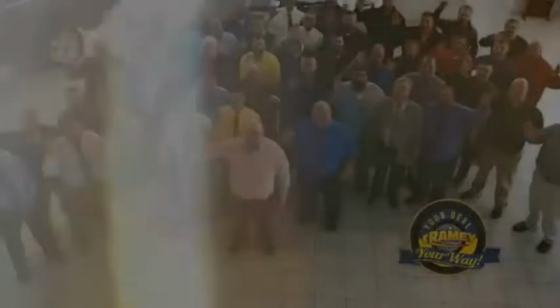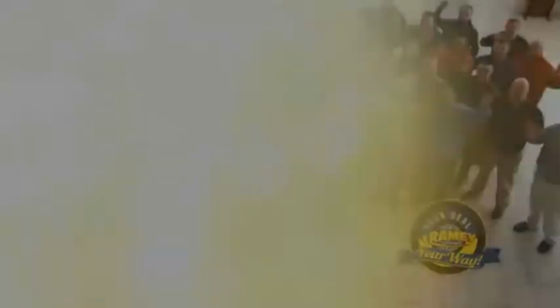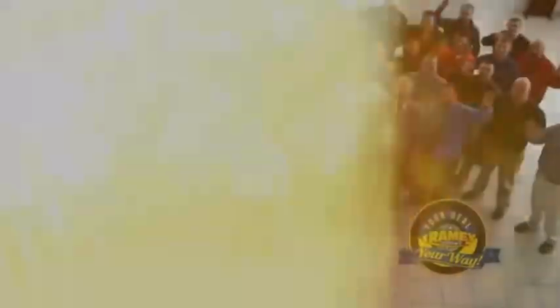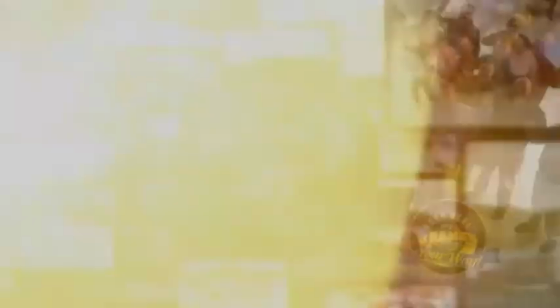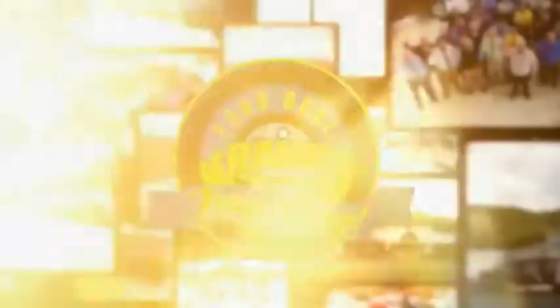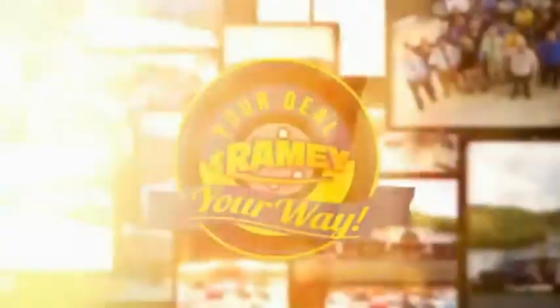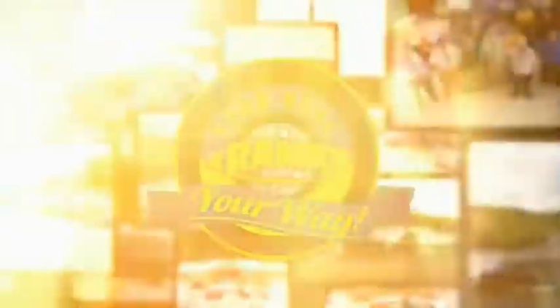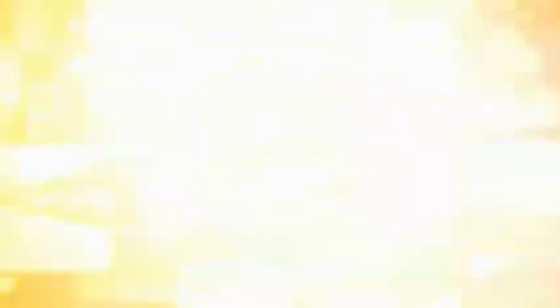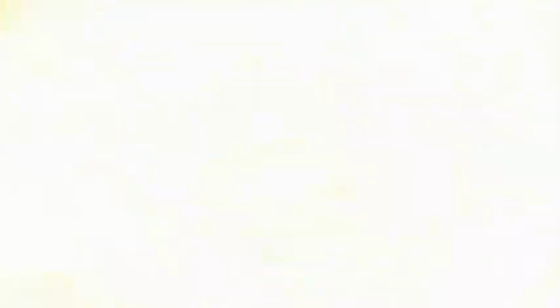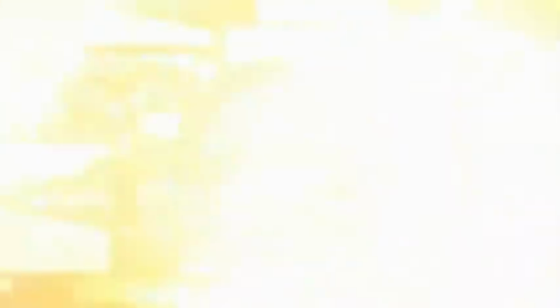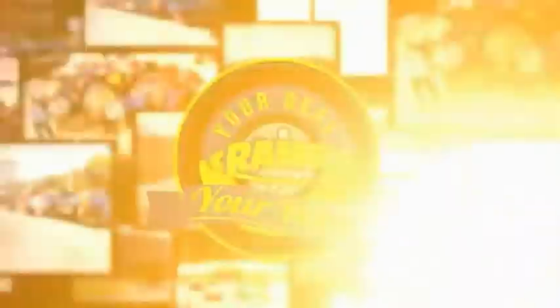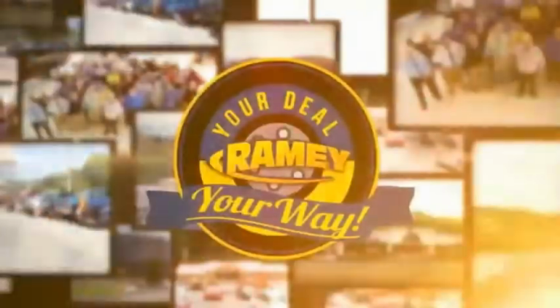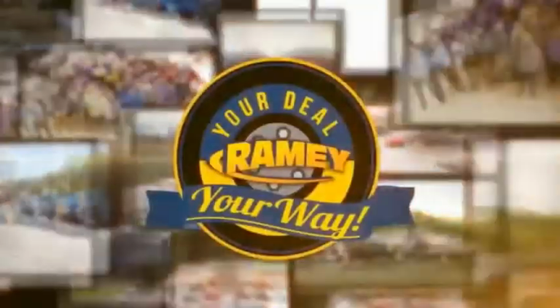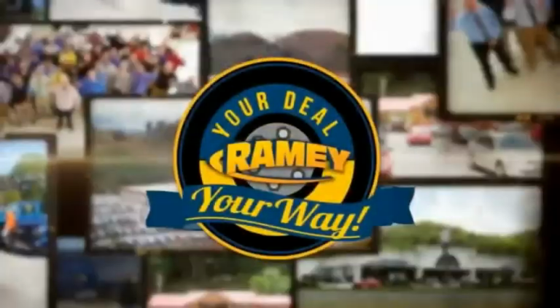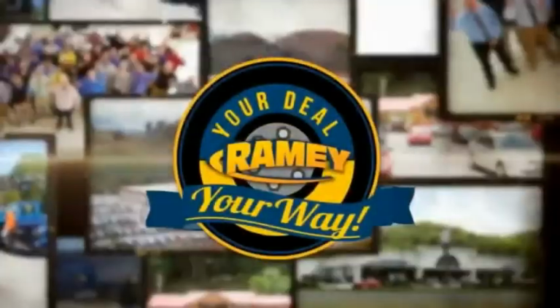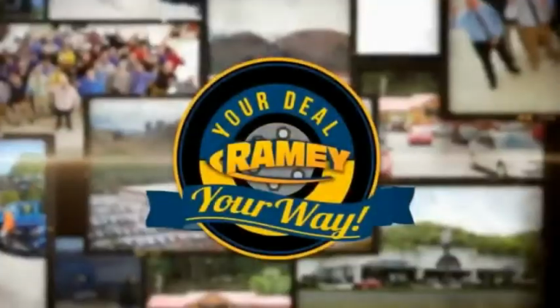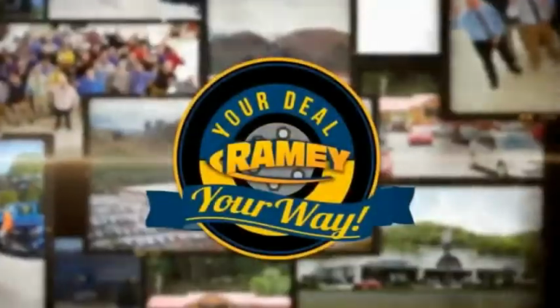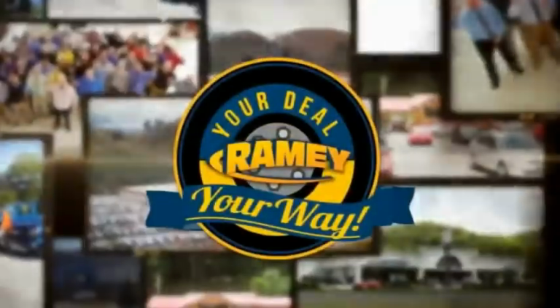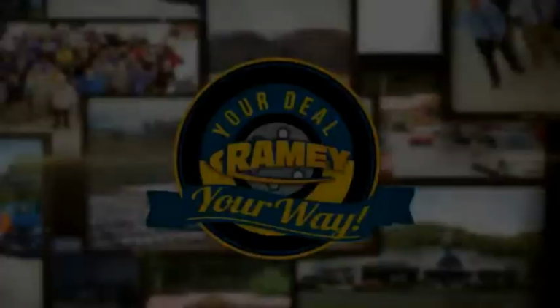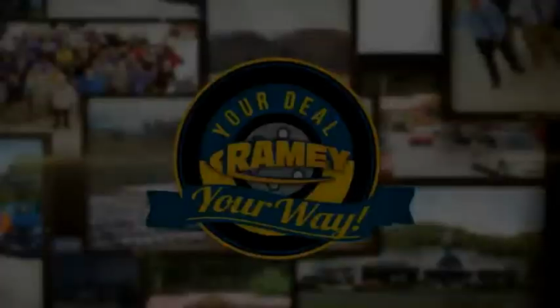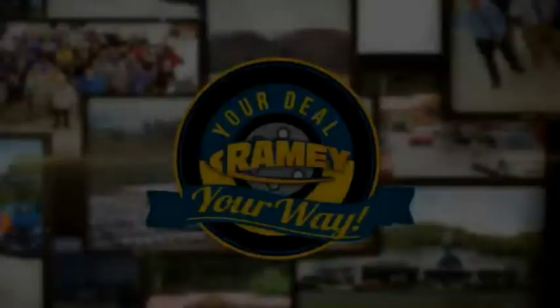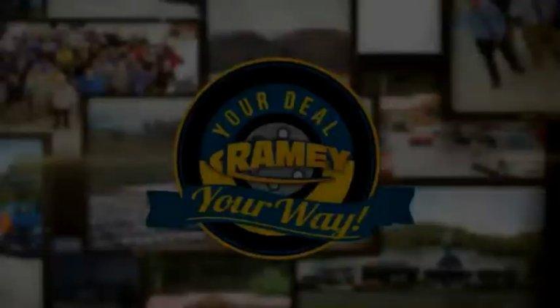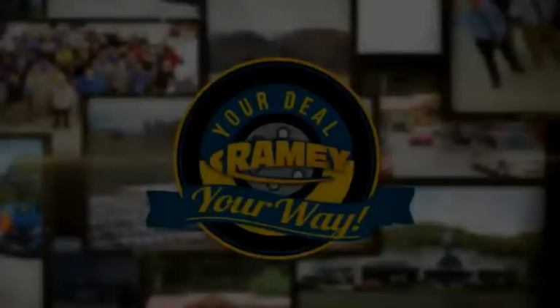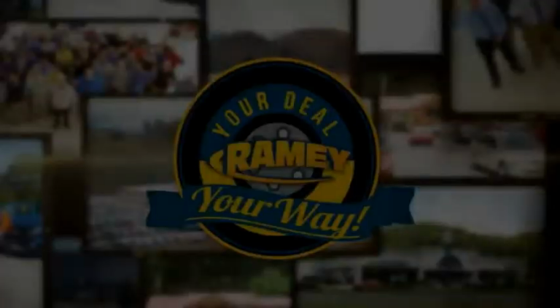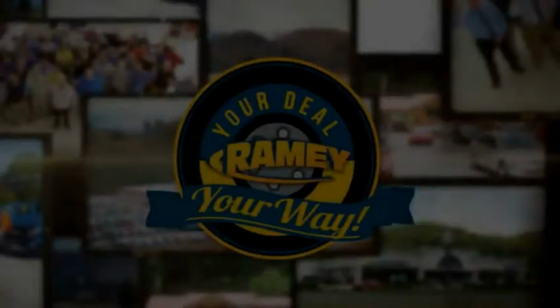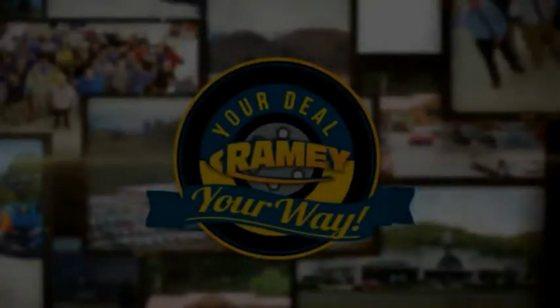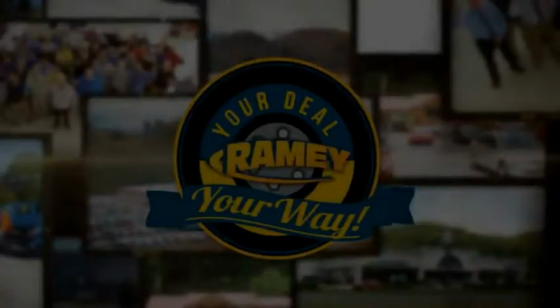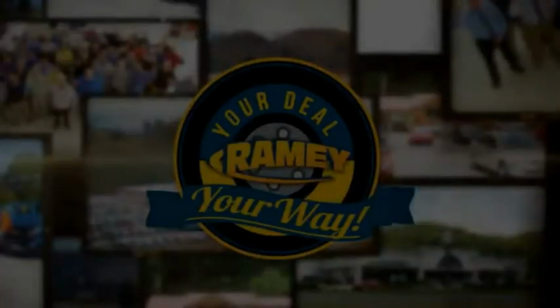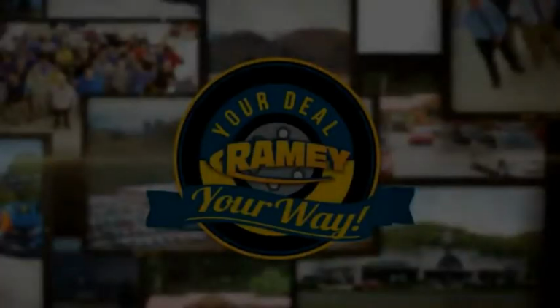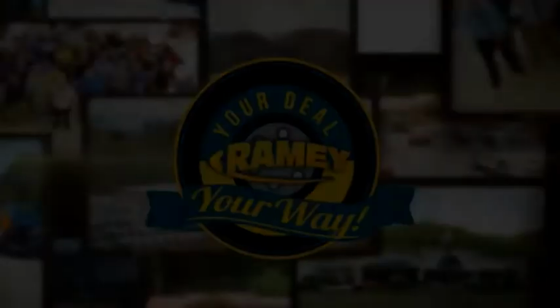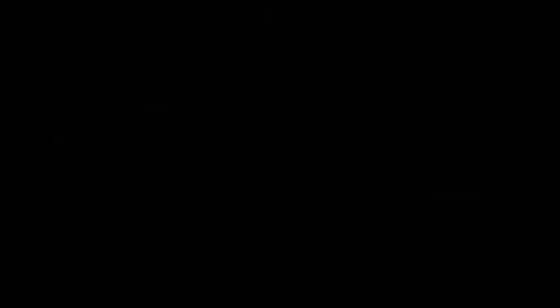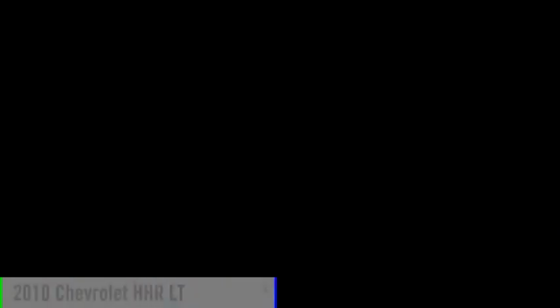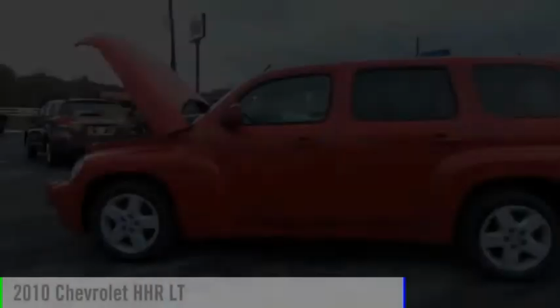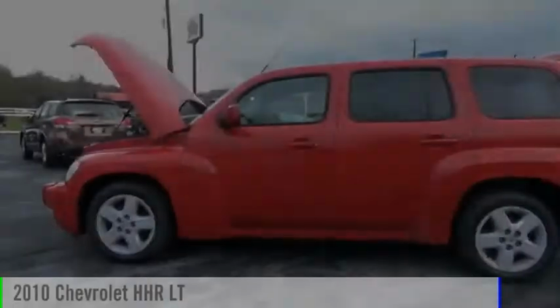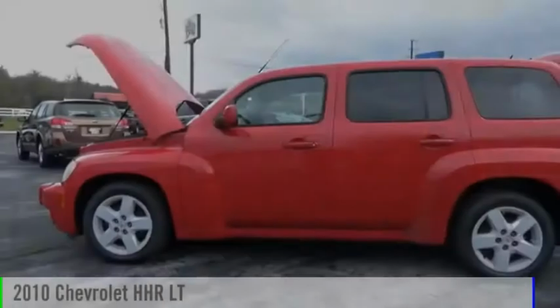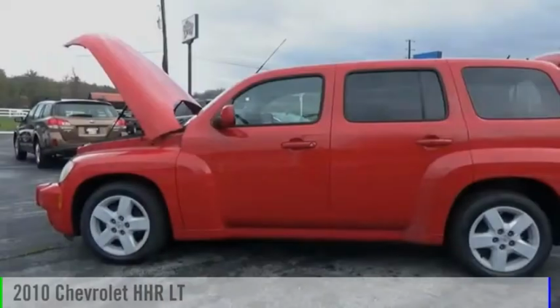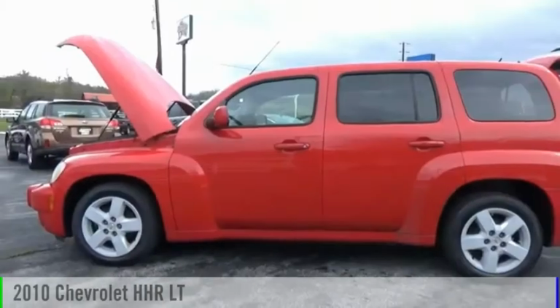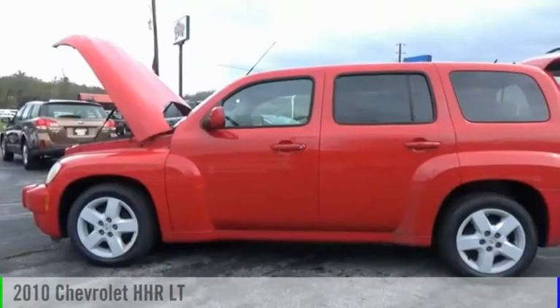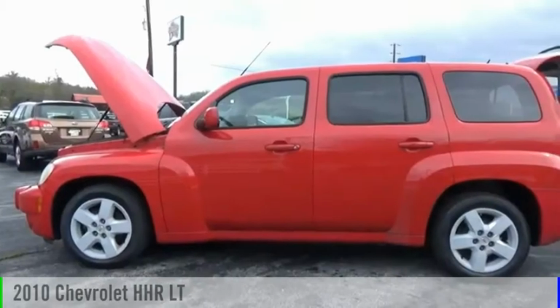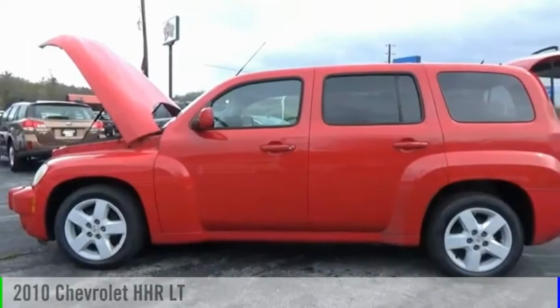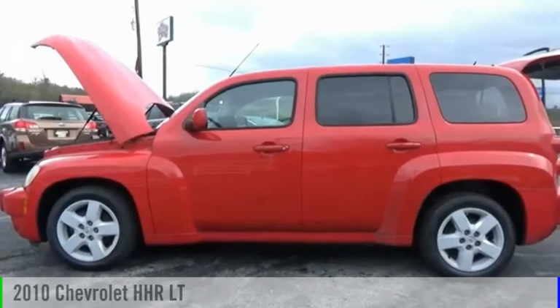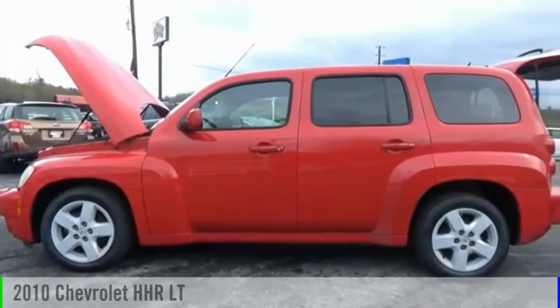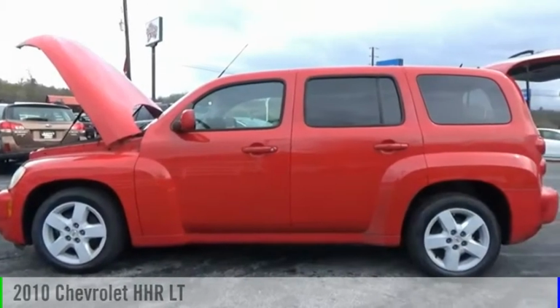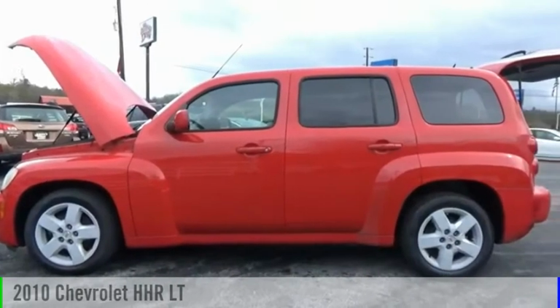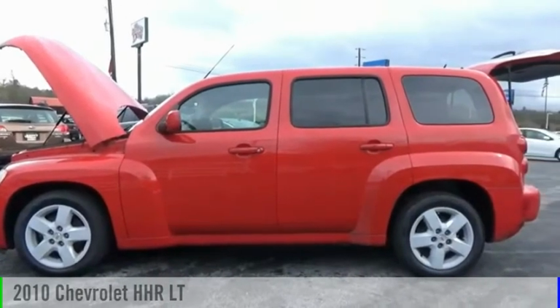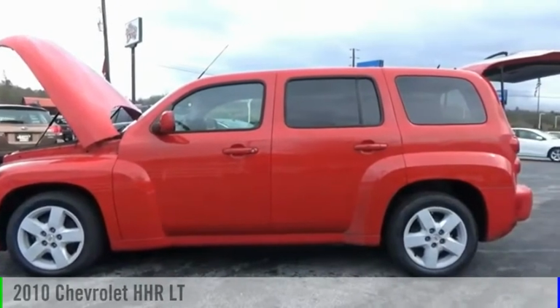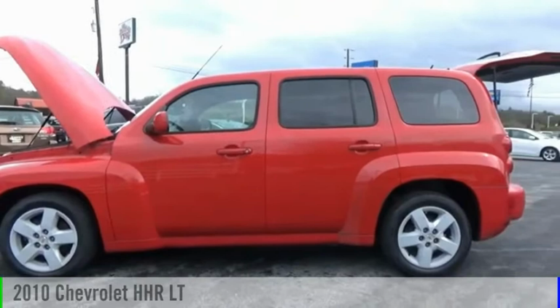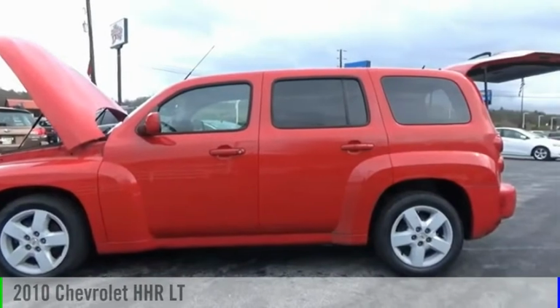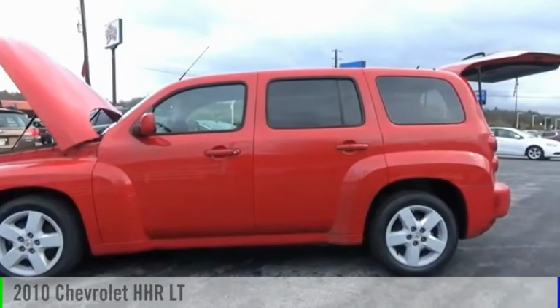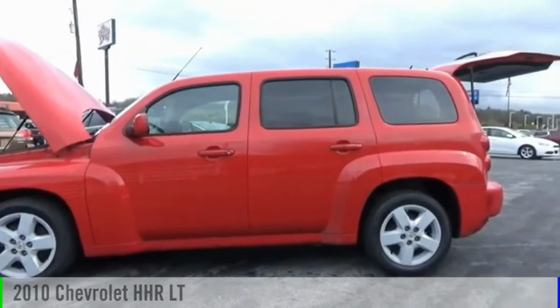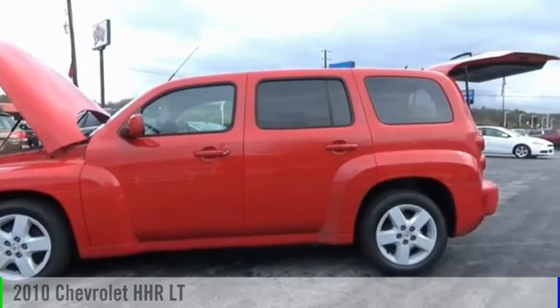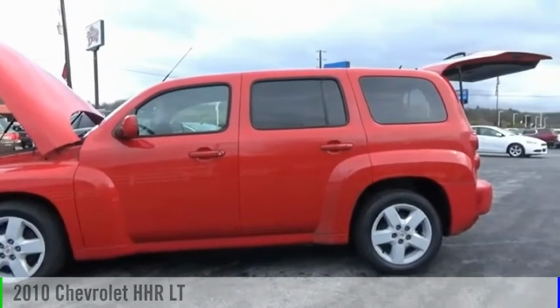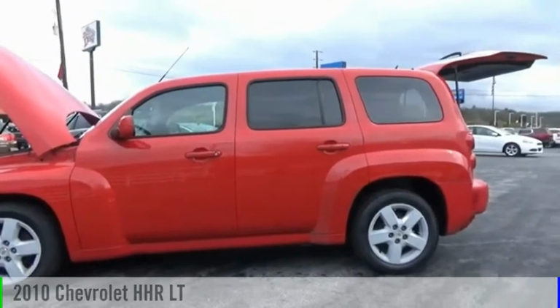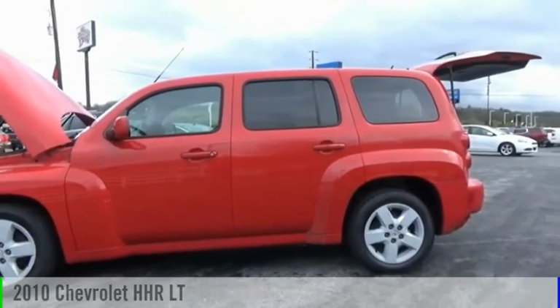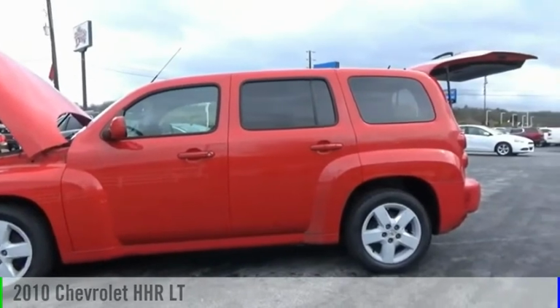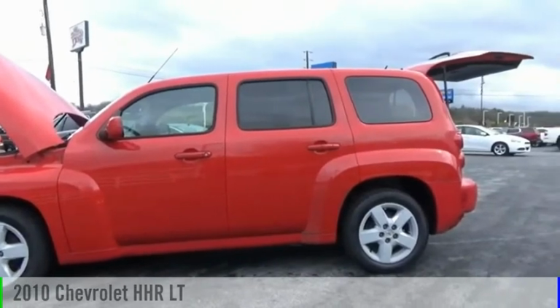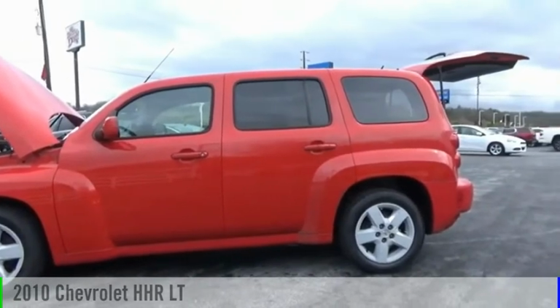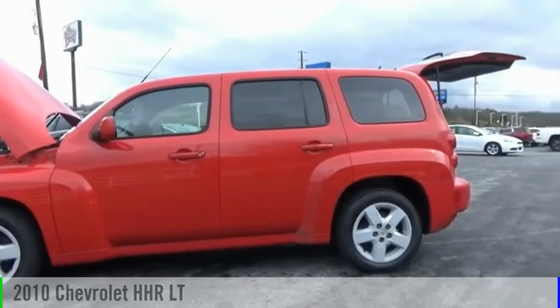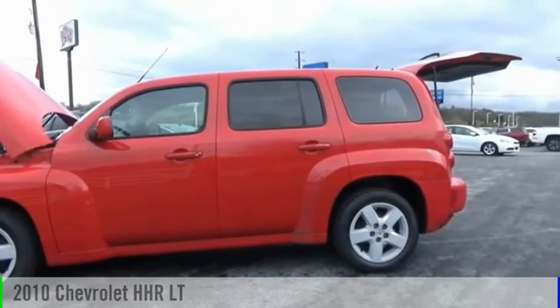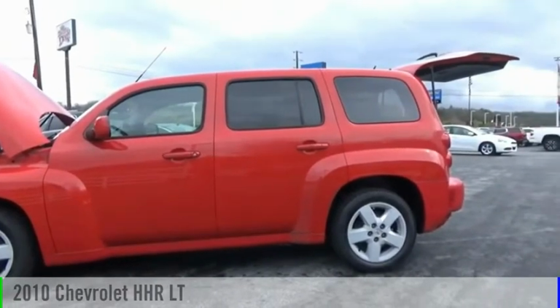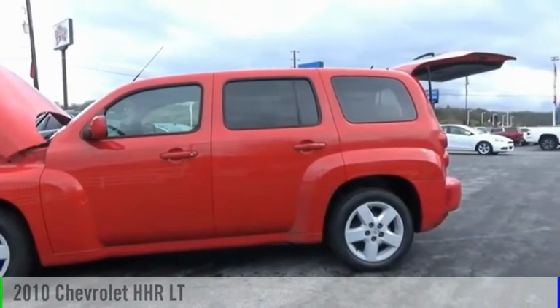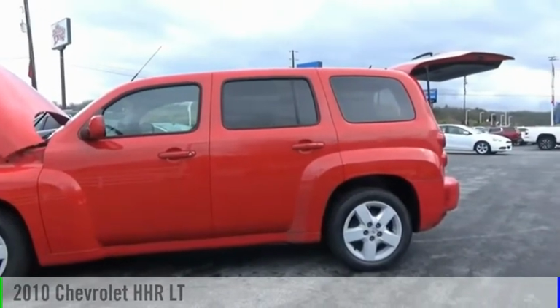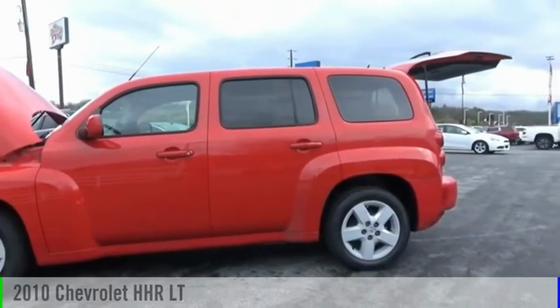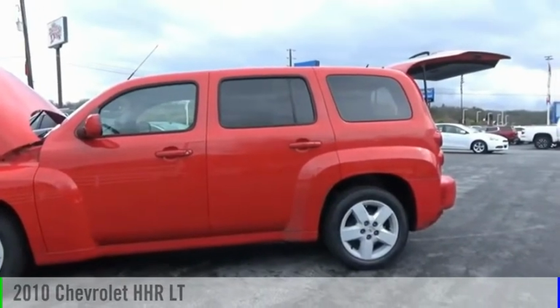Amy, it's your deal, your way. Come test drive the 2010 HHR.